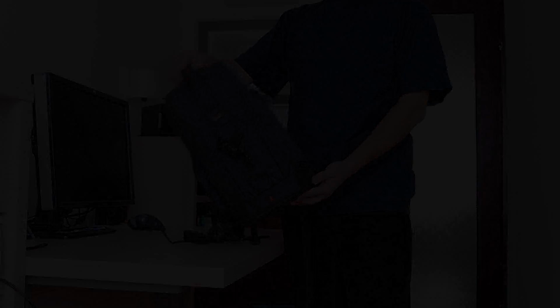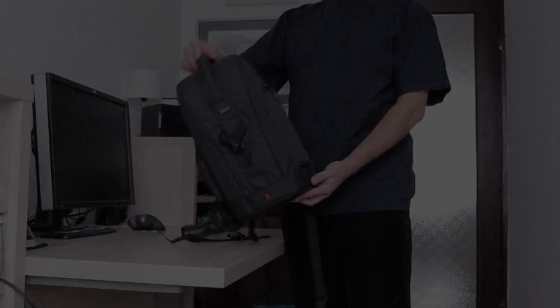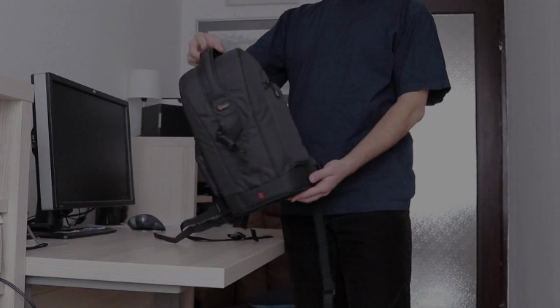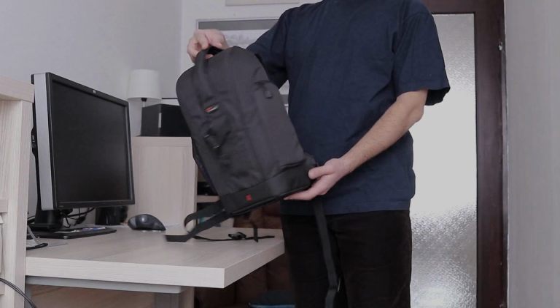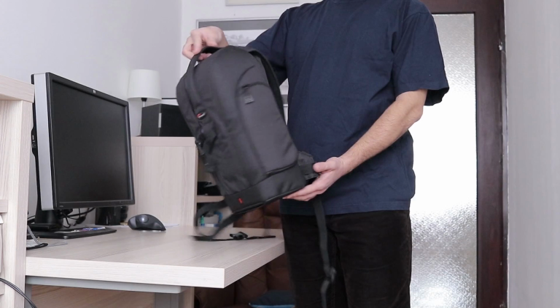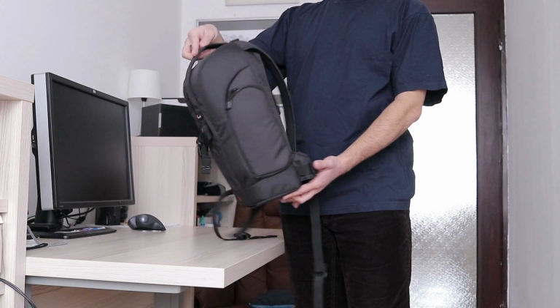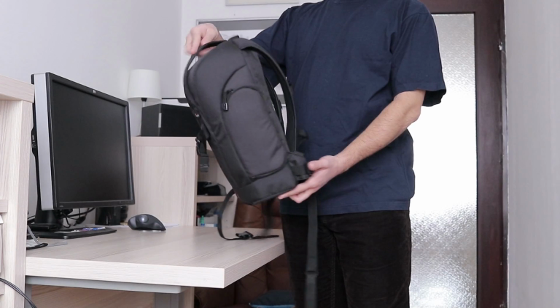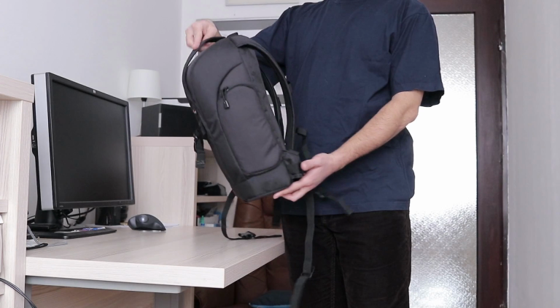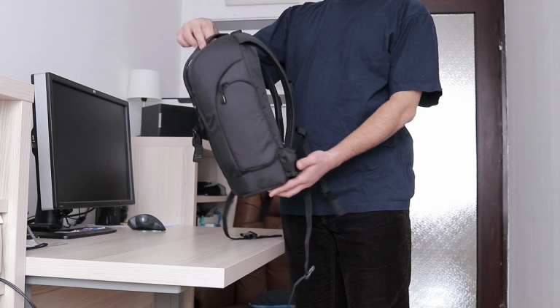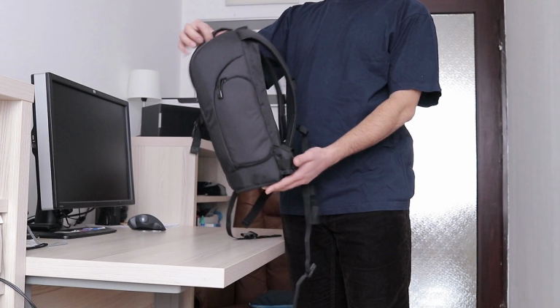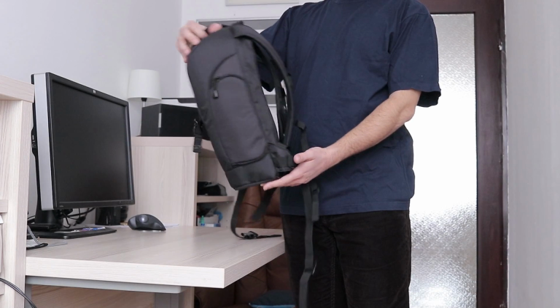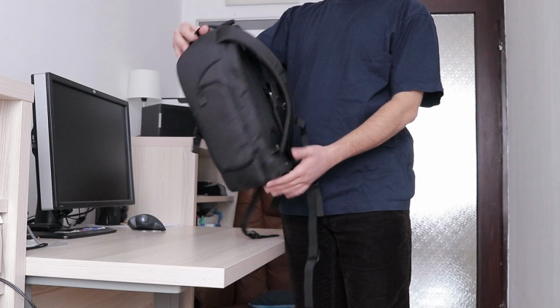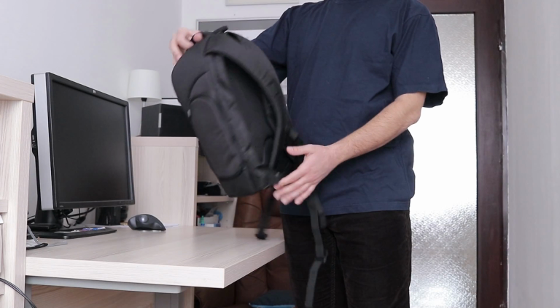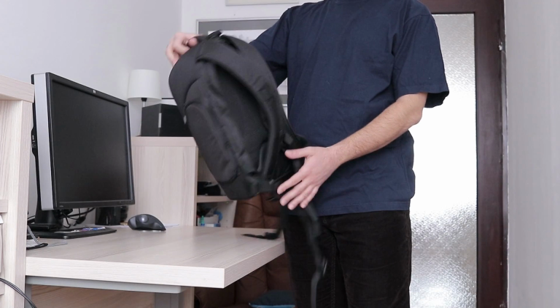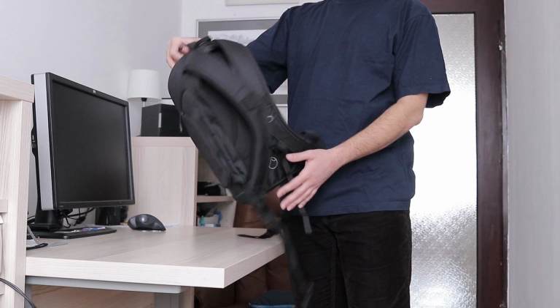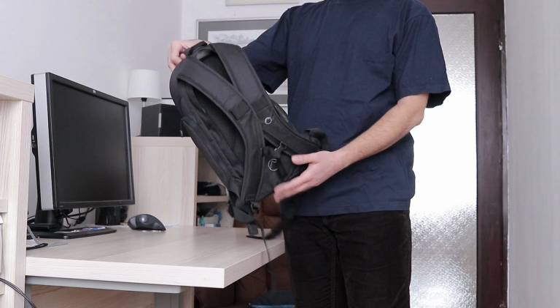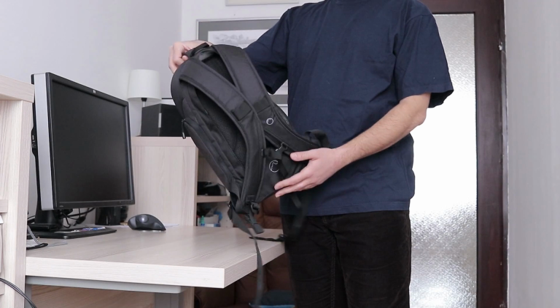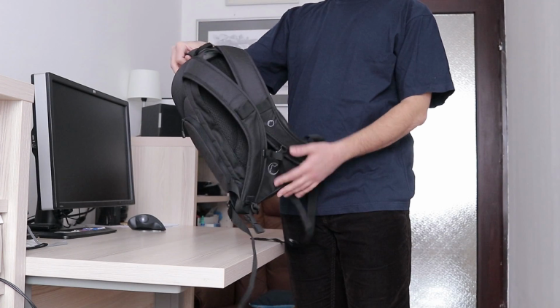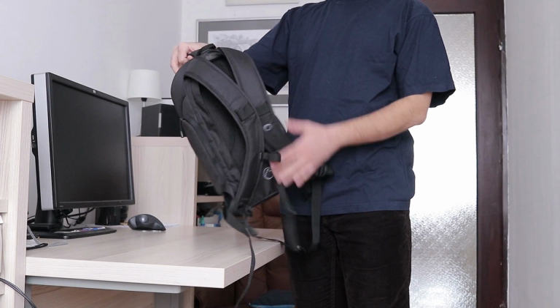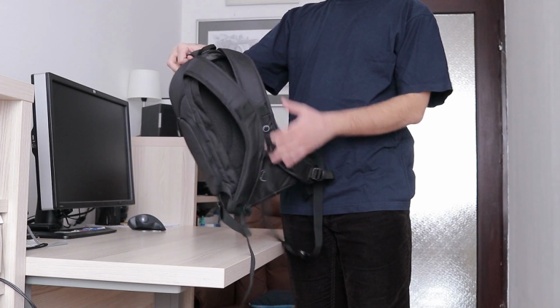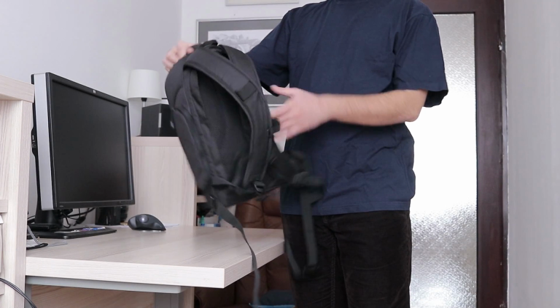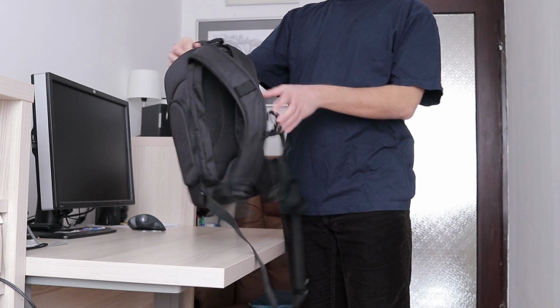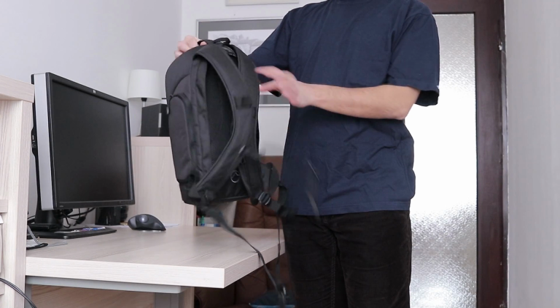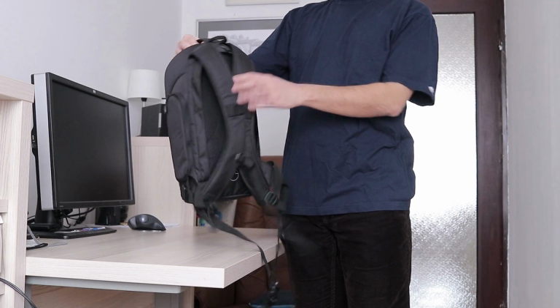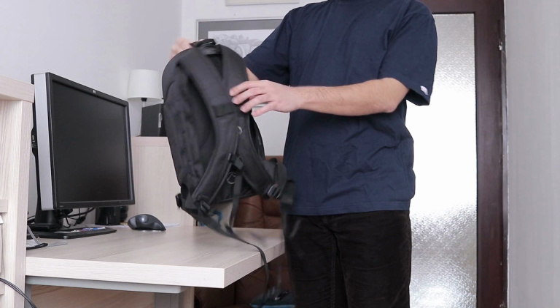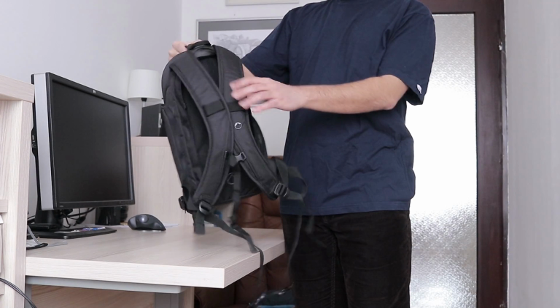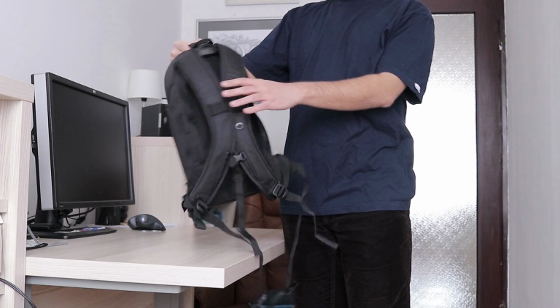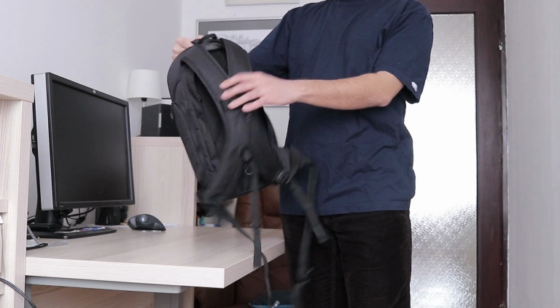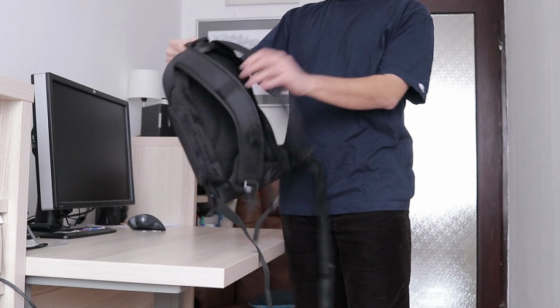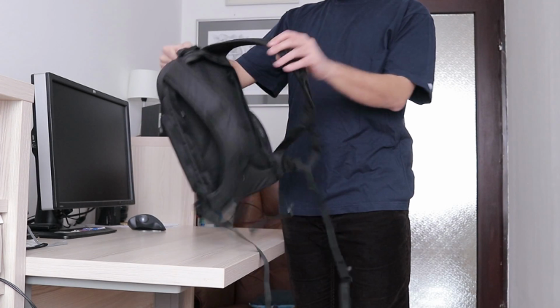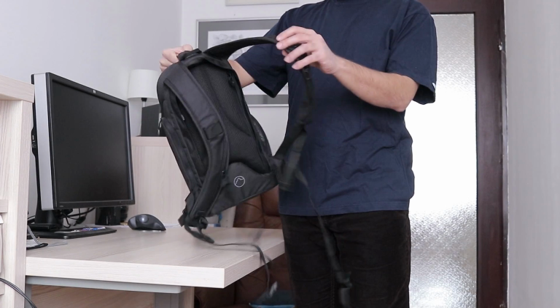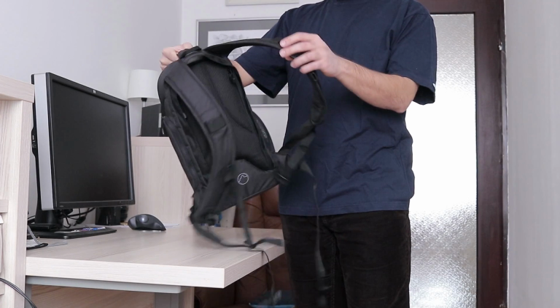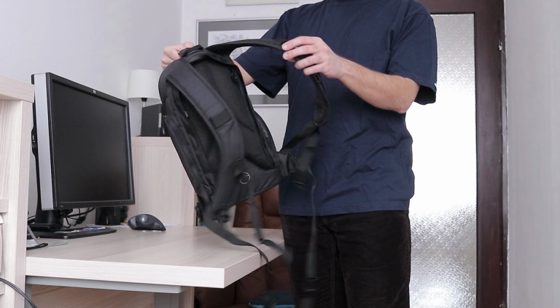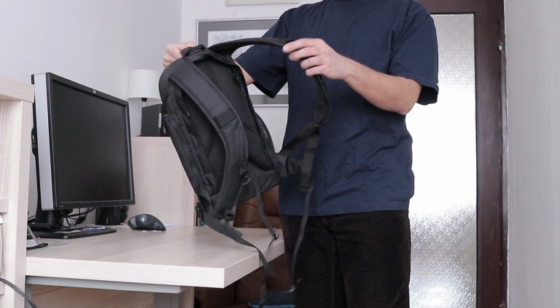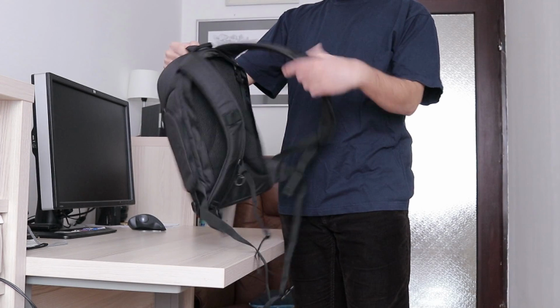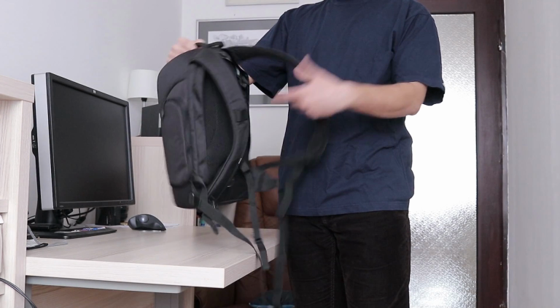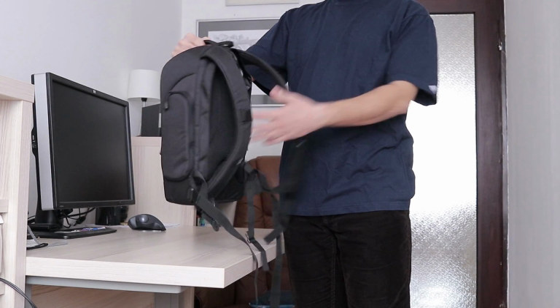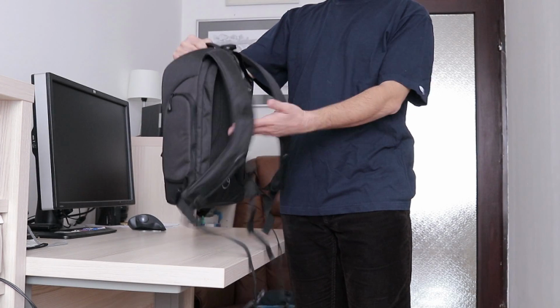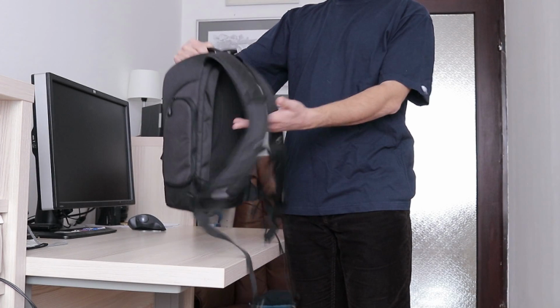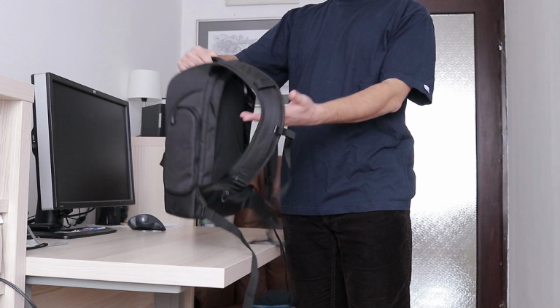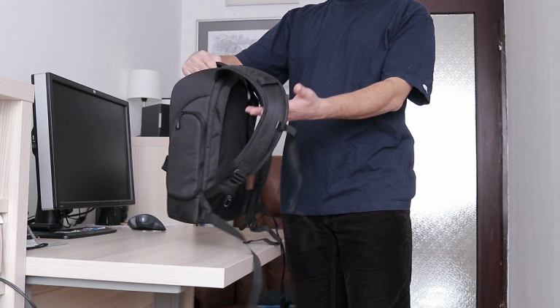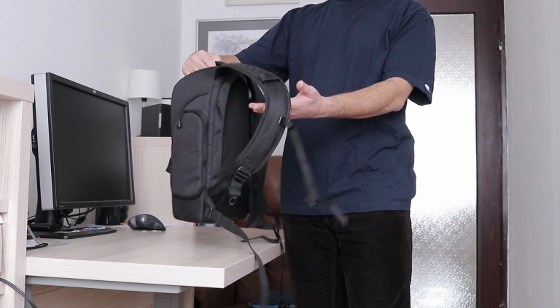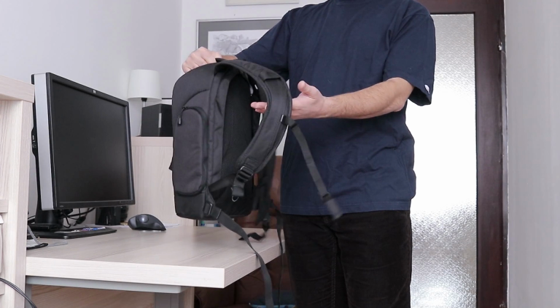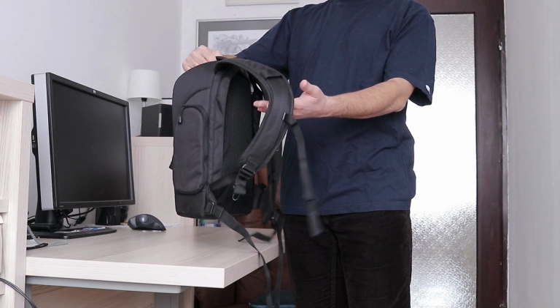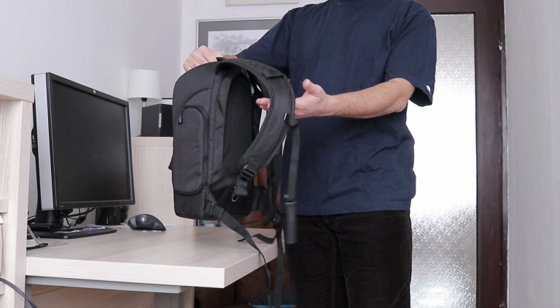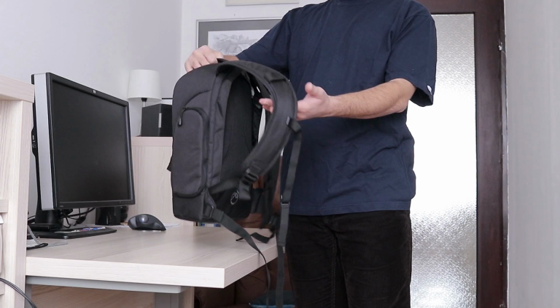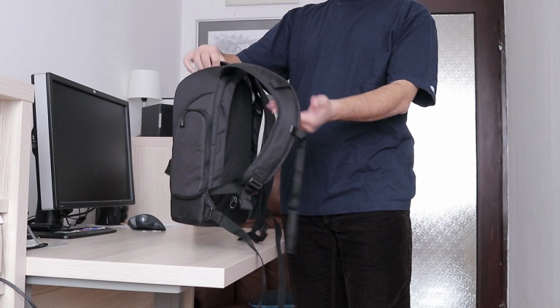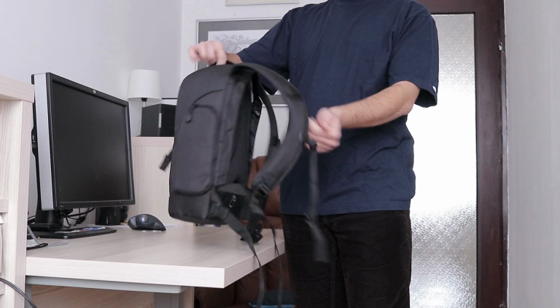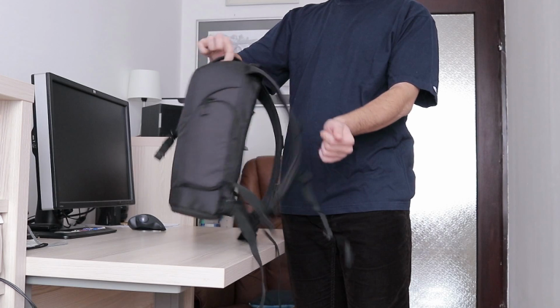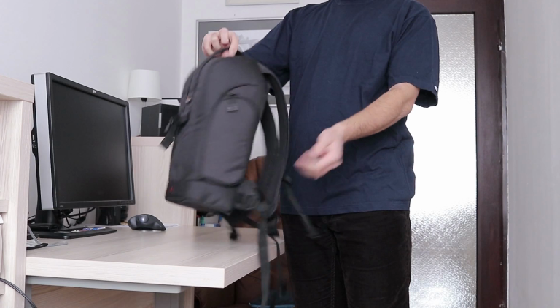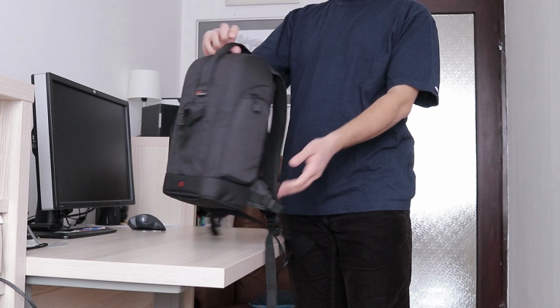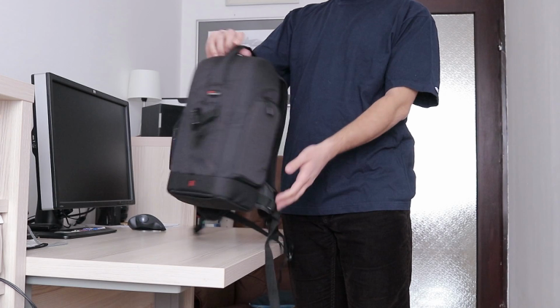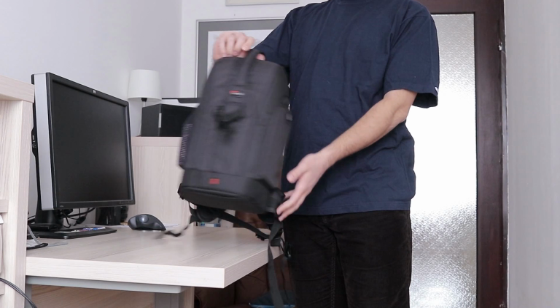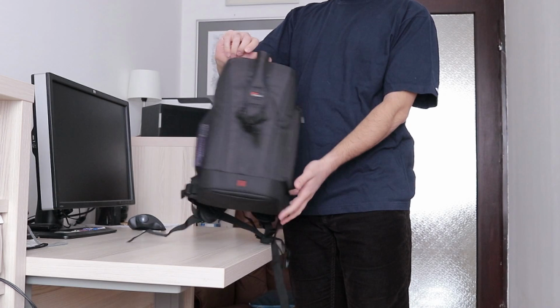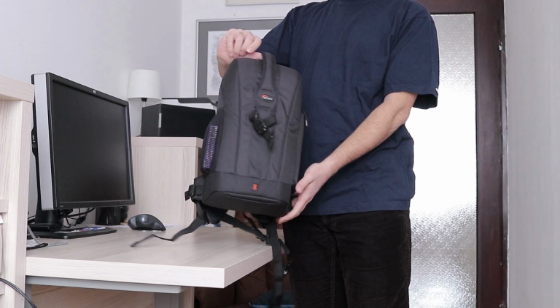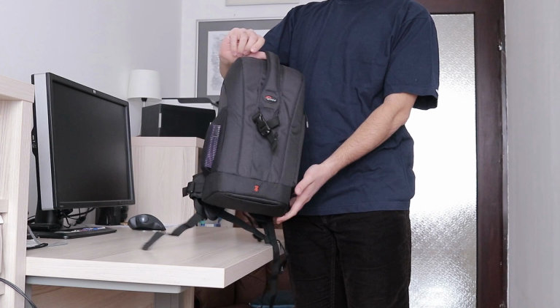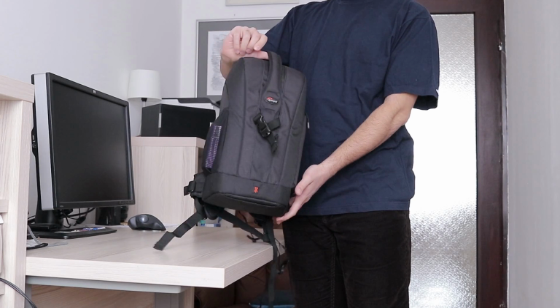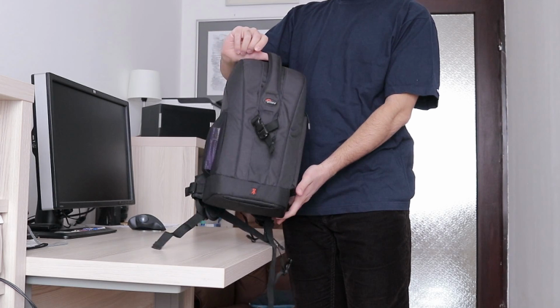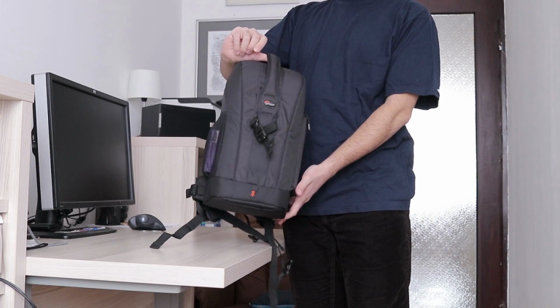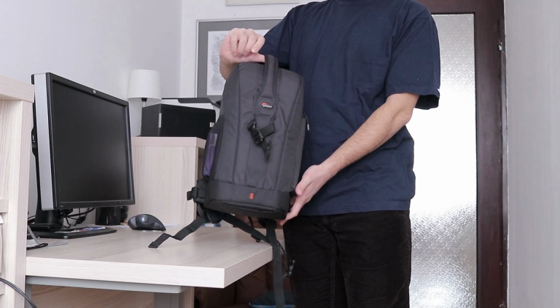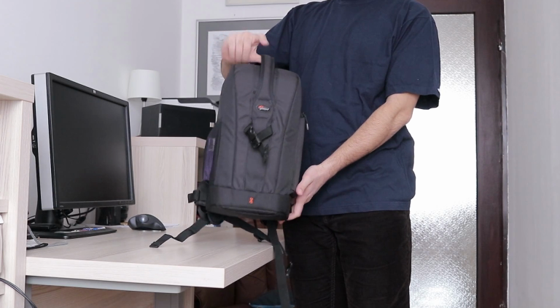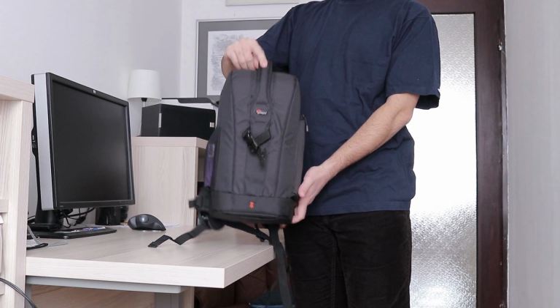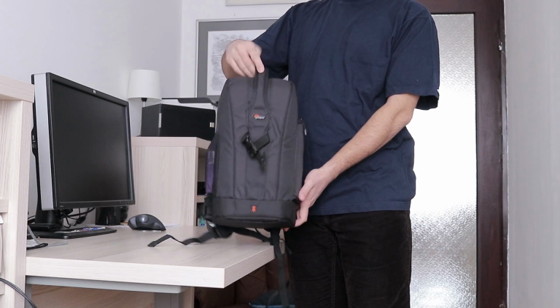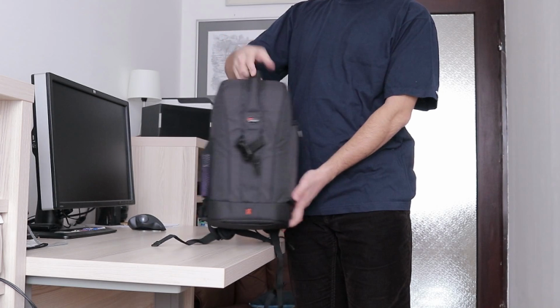Hi guys, I have a new backpack. This is the Lowepro Flipside 200, the smallest in the range of 4 models.